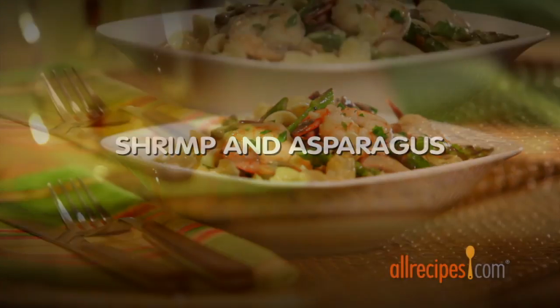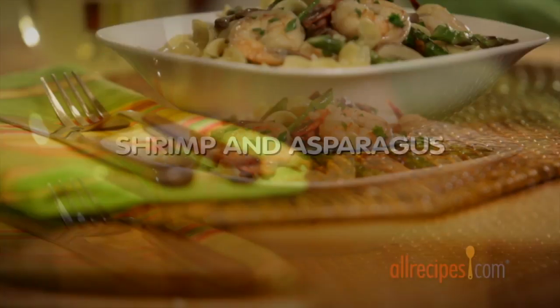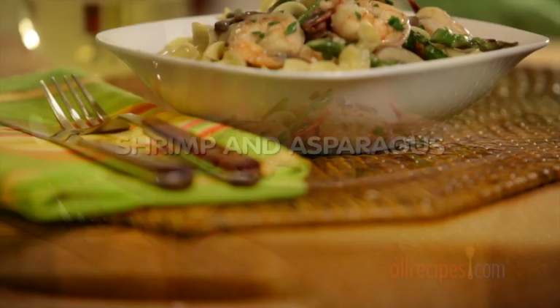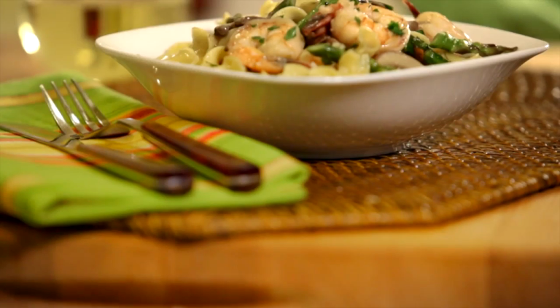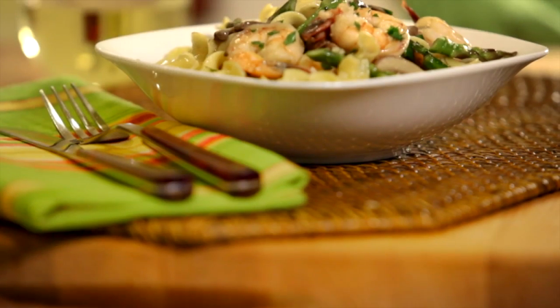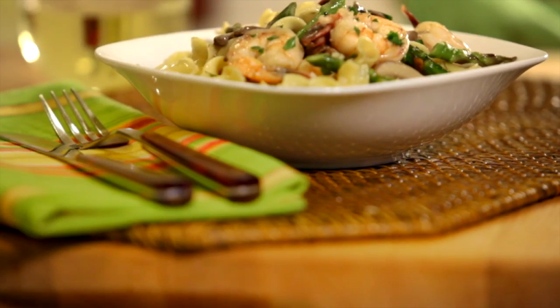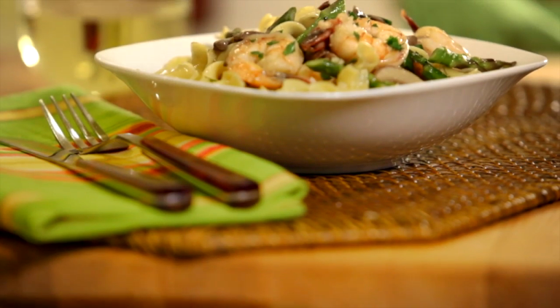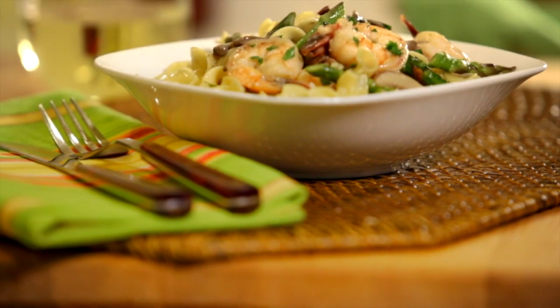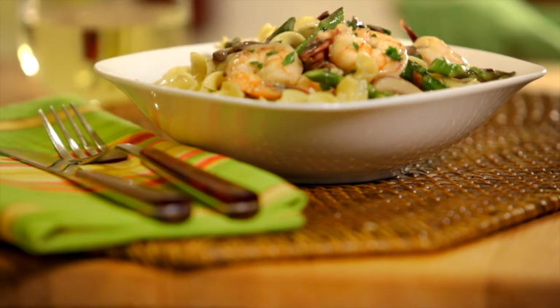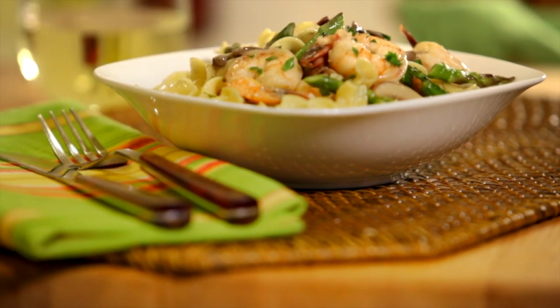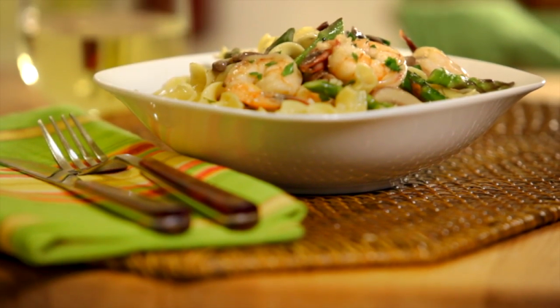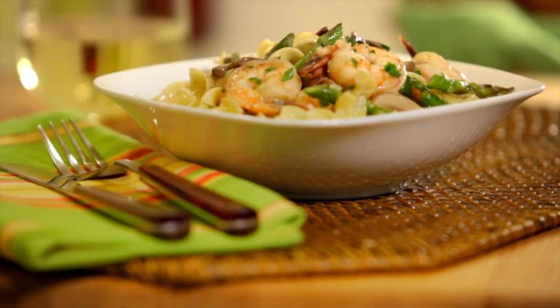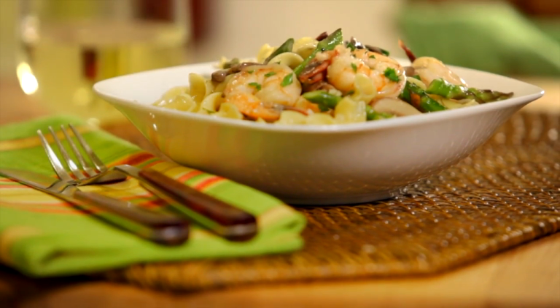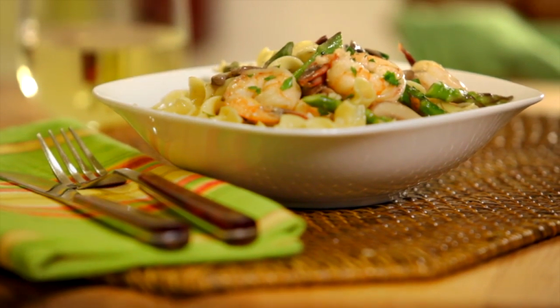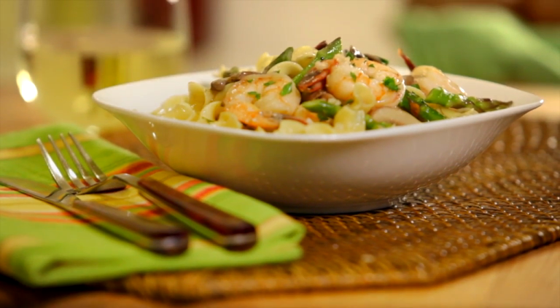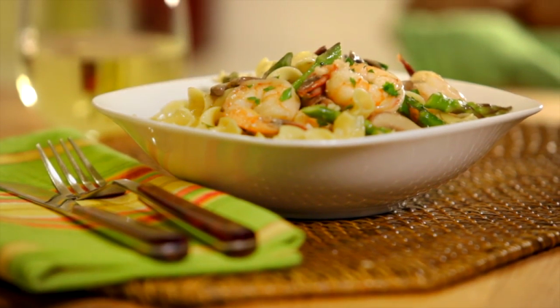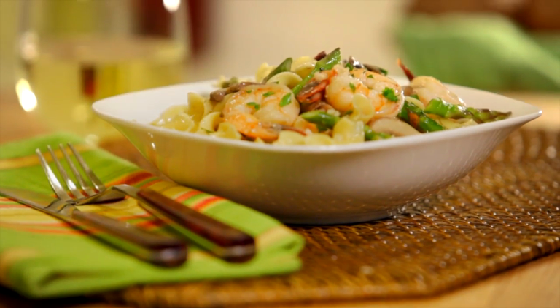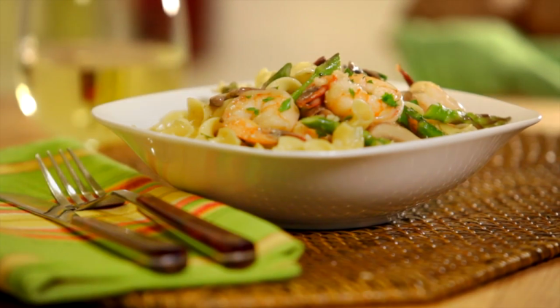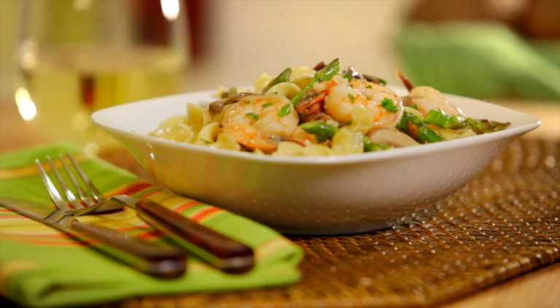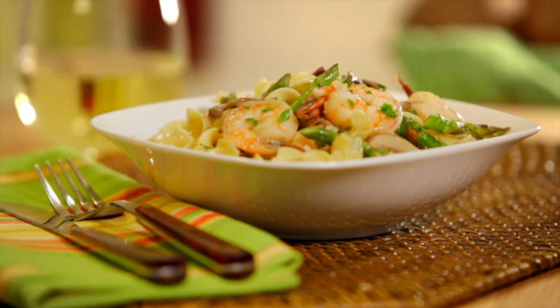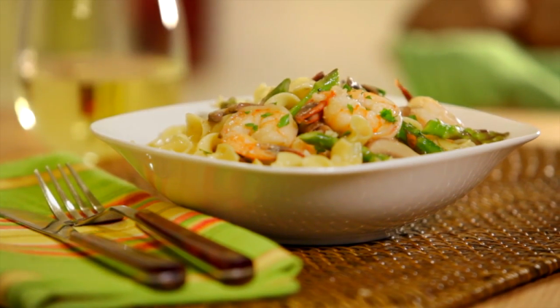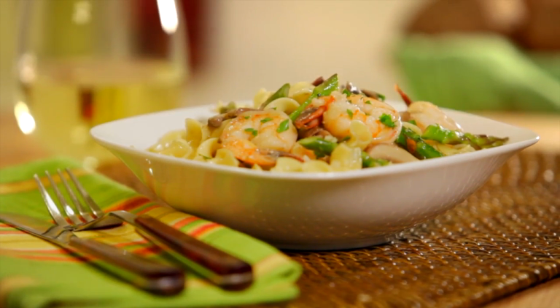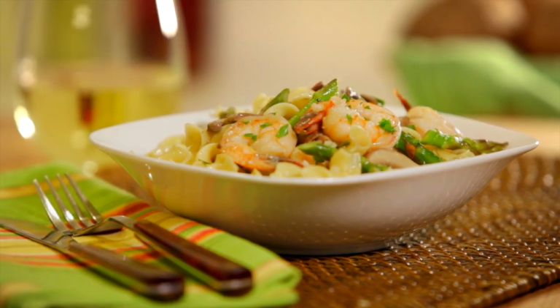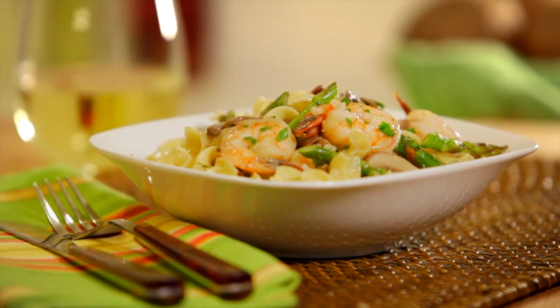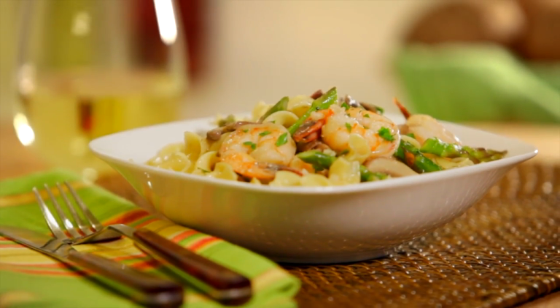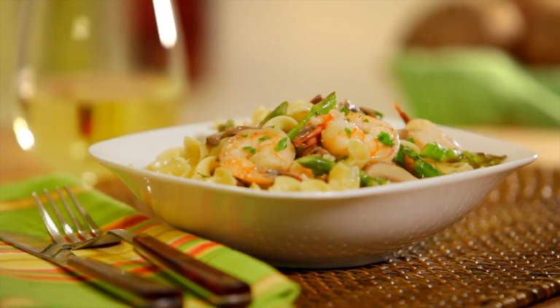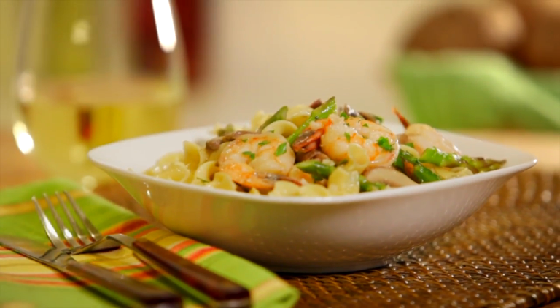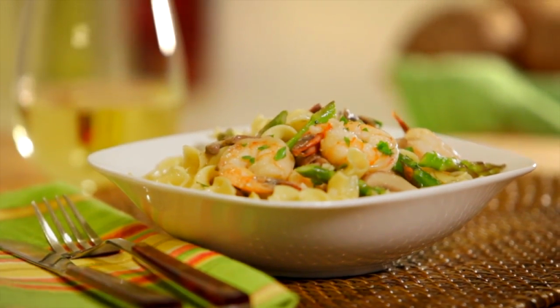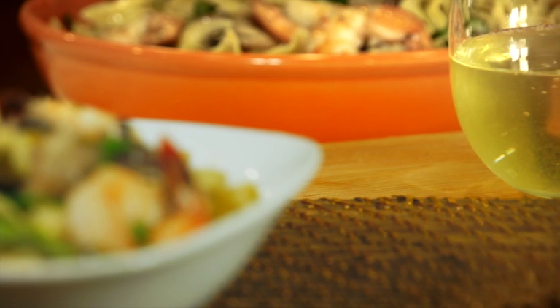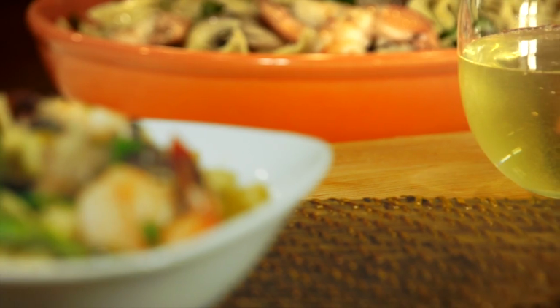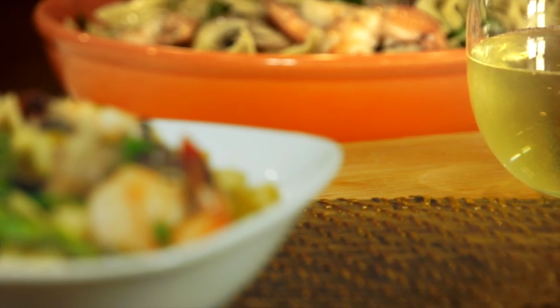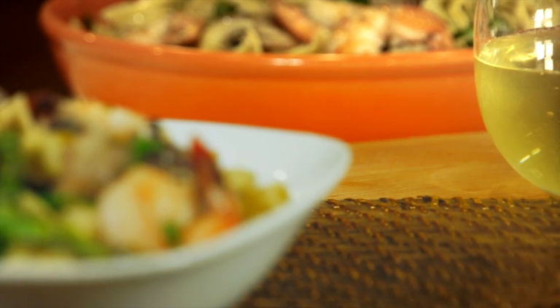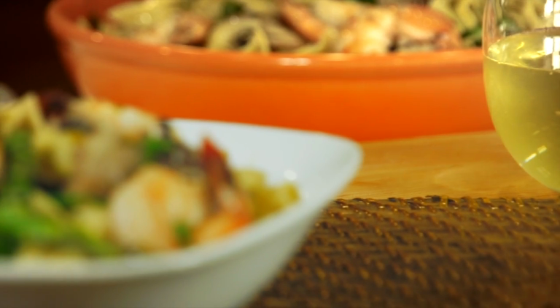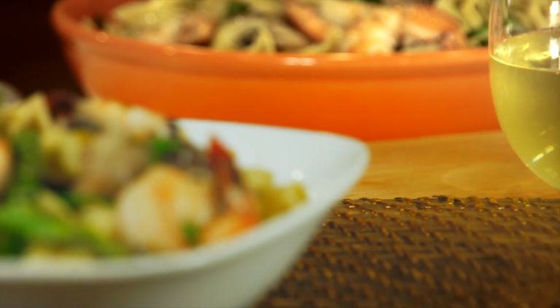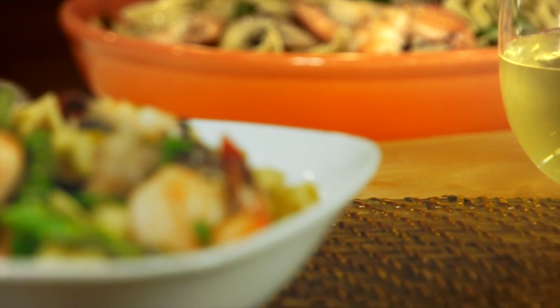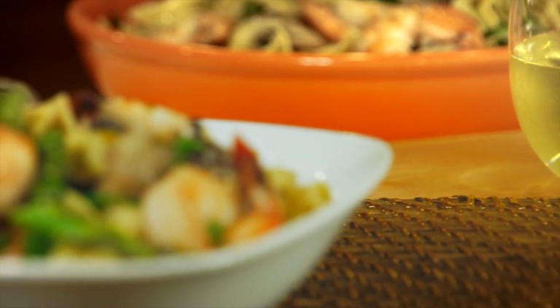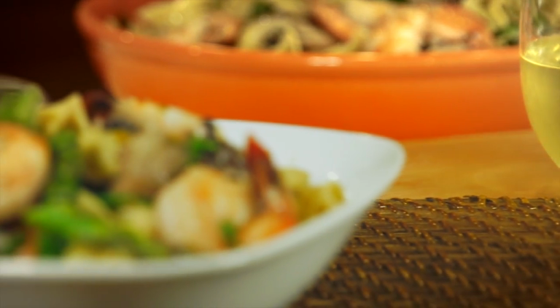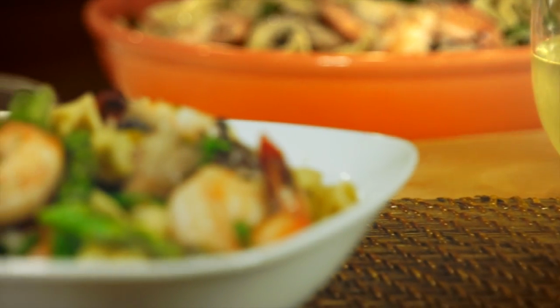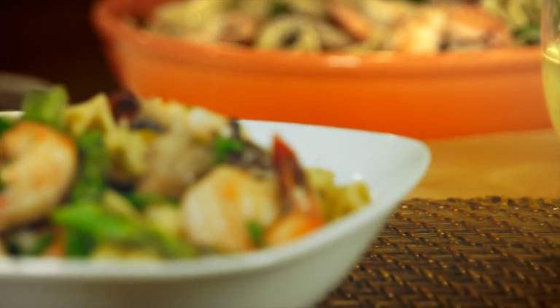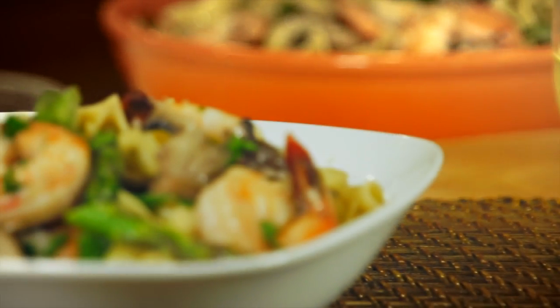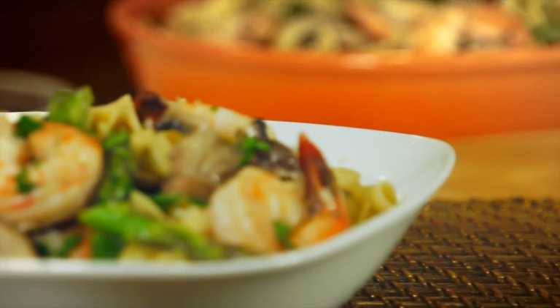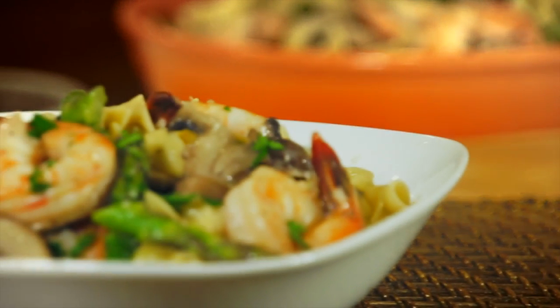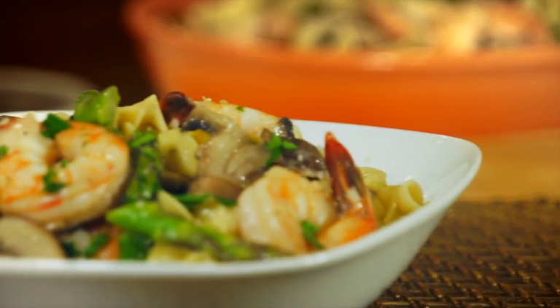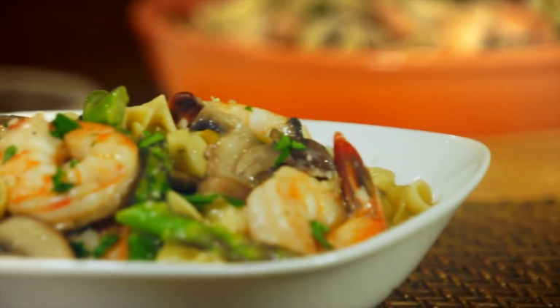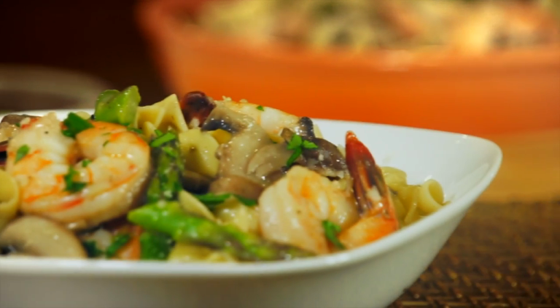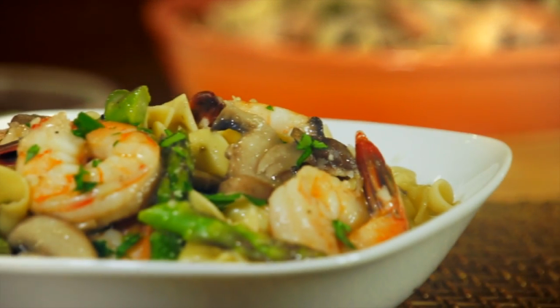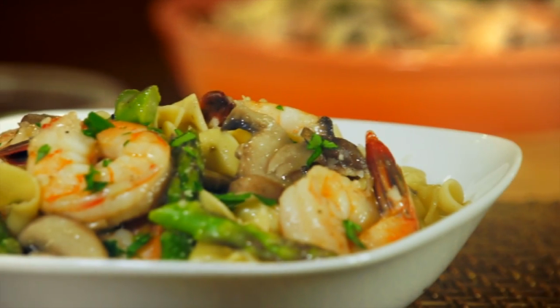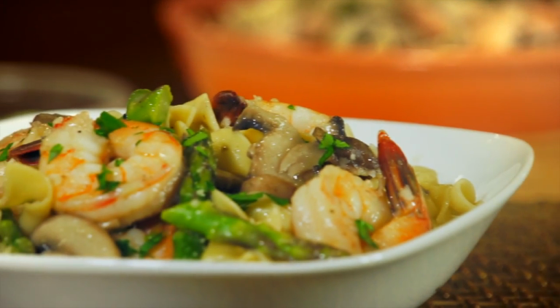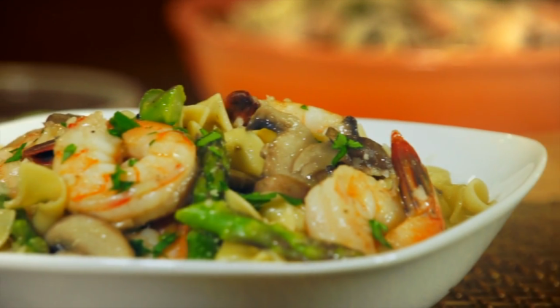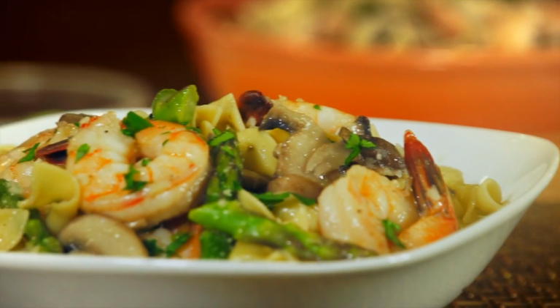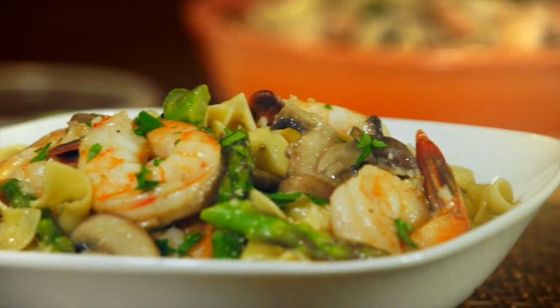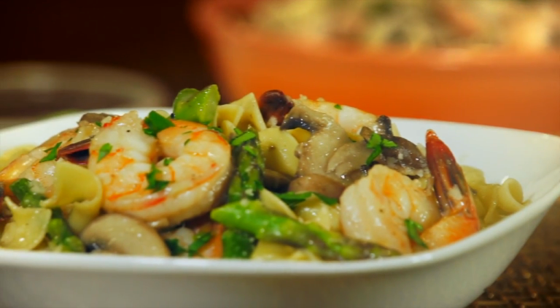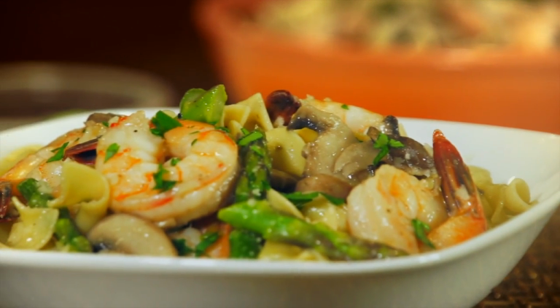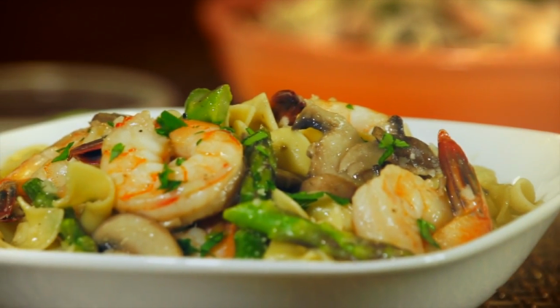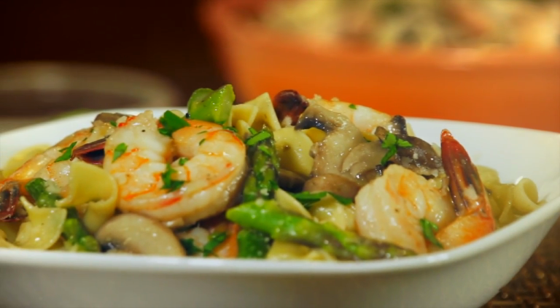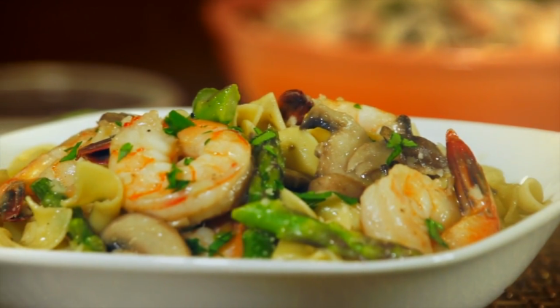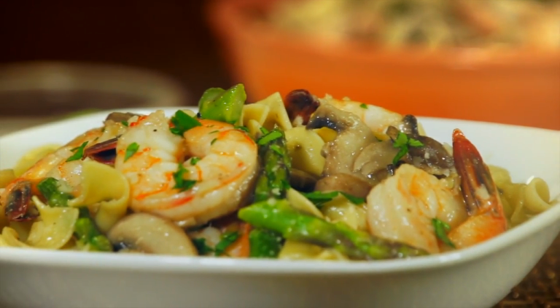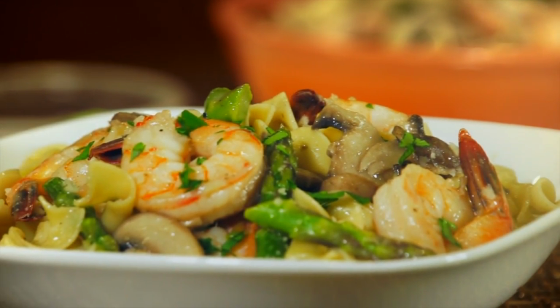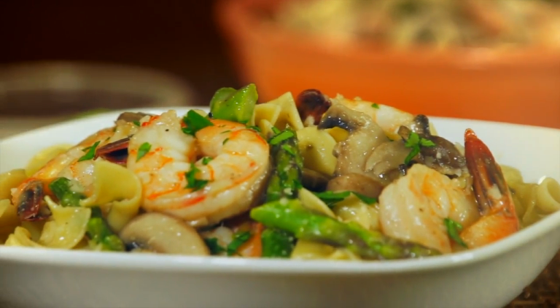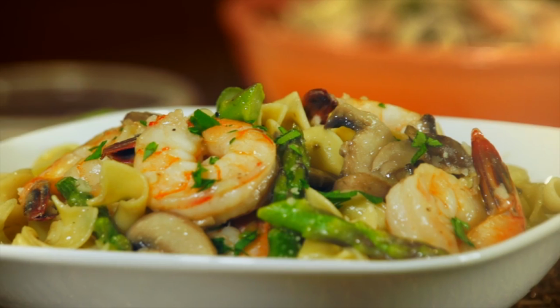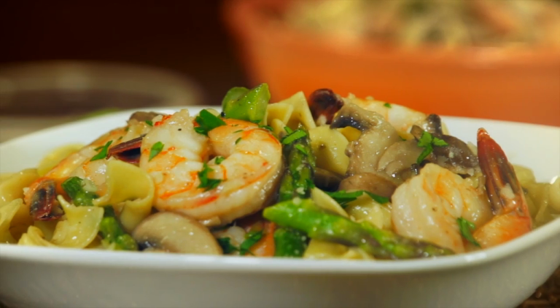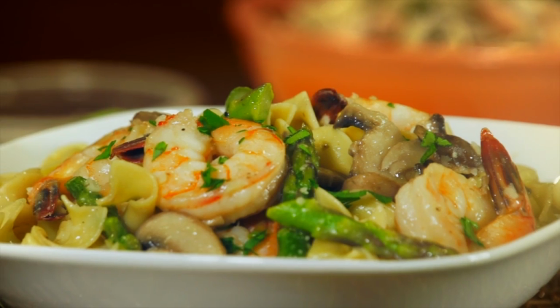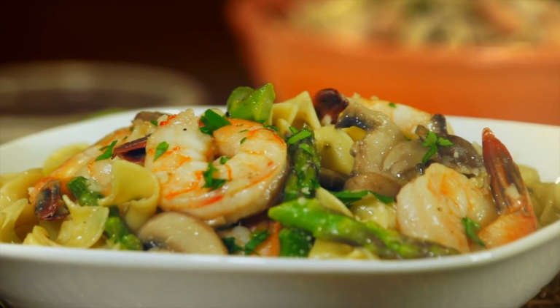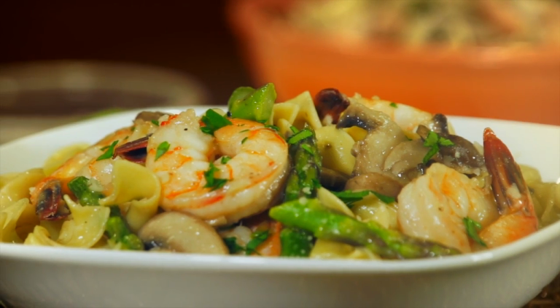For a fresh, all-in-one, crowd-pleasing dish, try this simple recipe for shrimp and asparagus submitted by Allrecipes member Kathy Christensen.